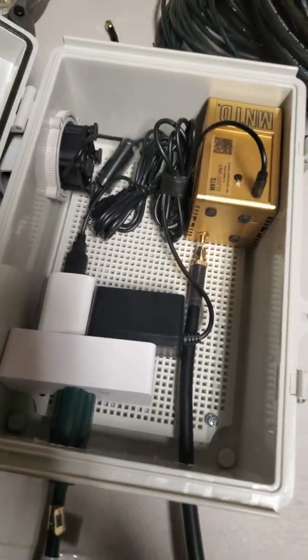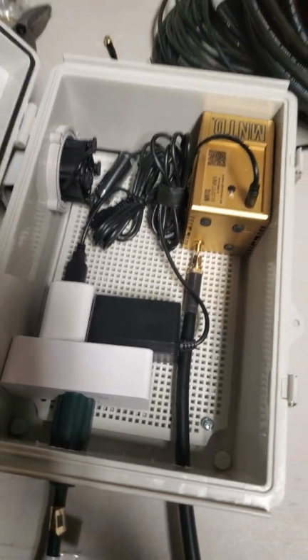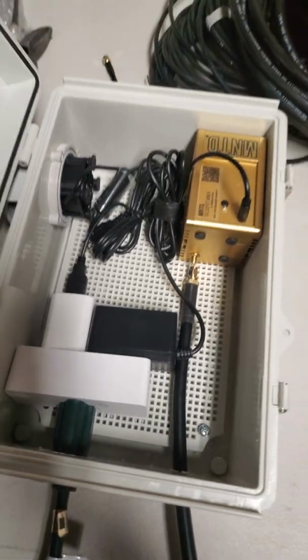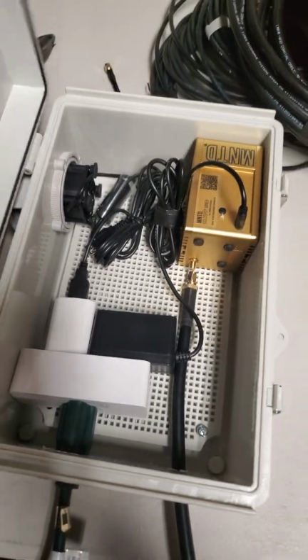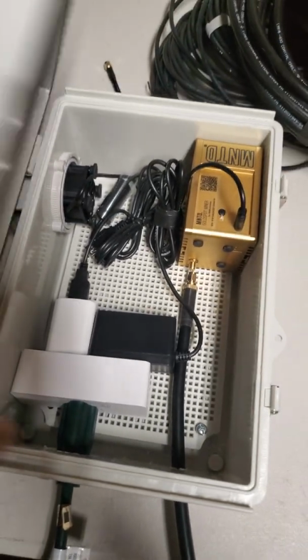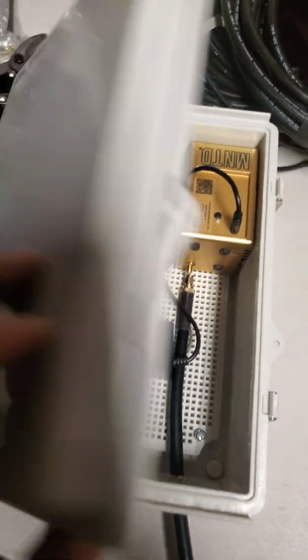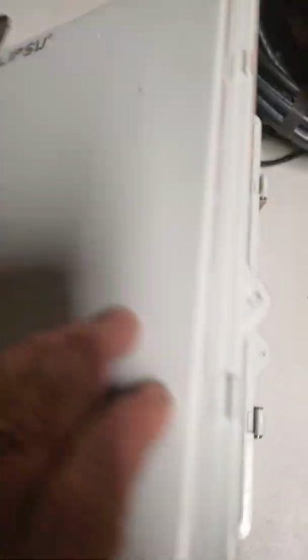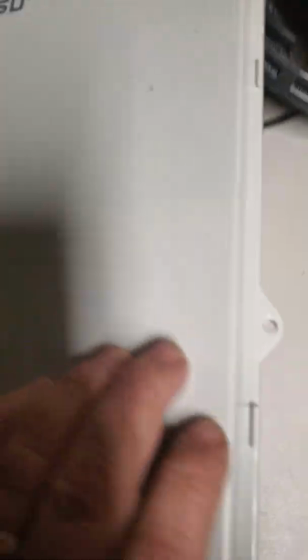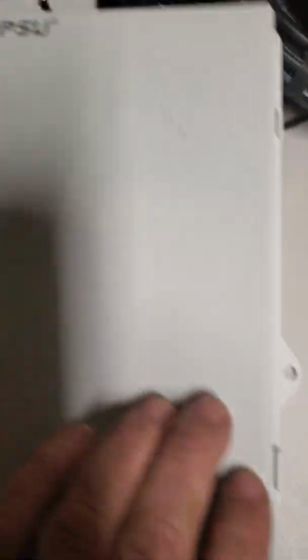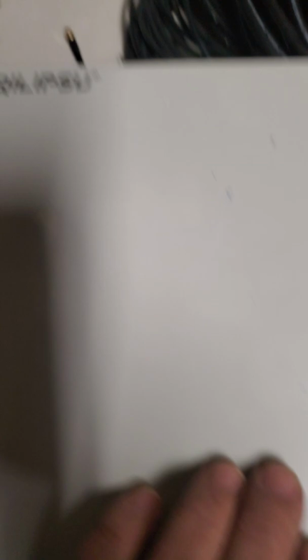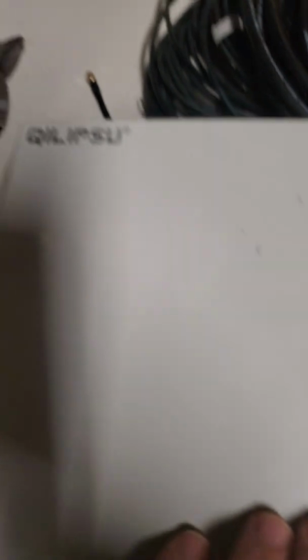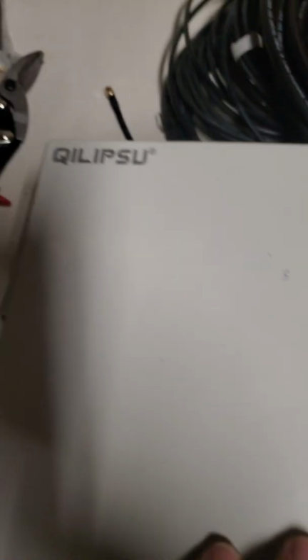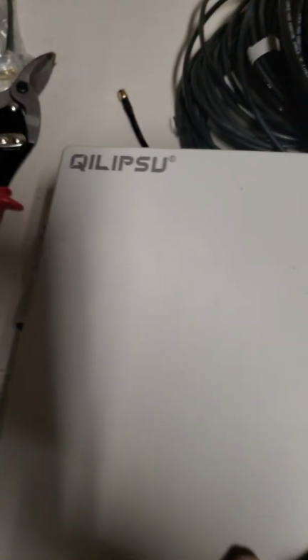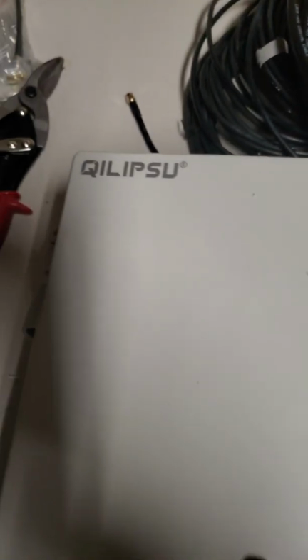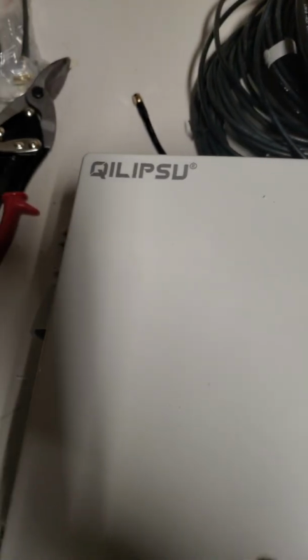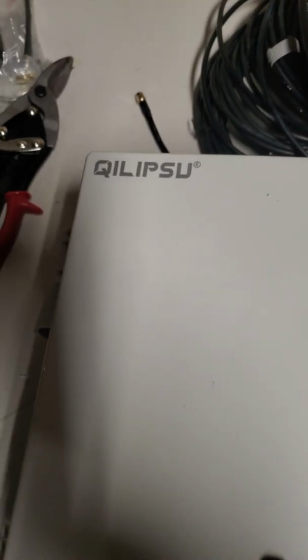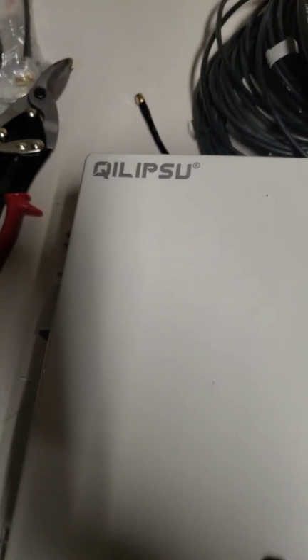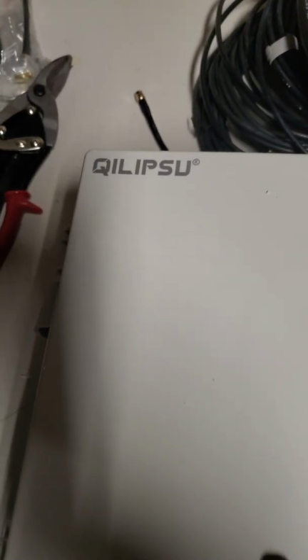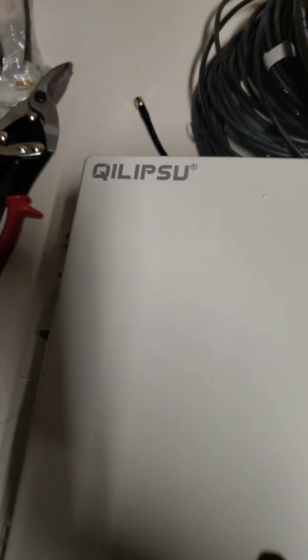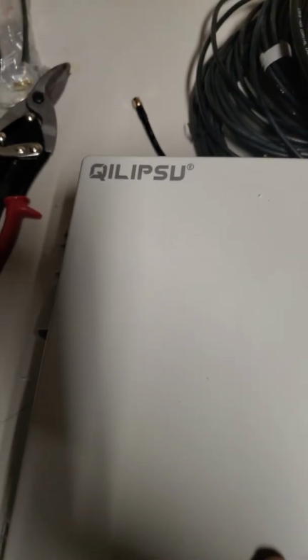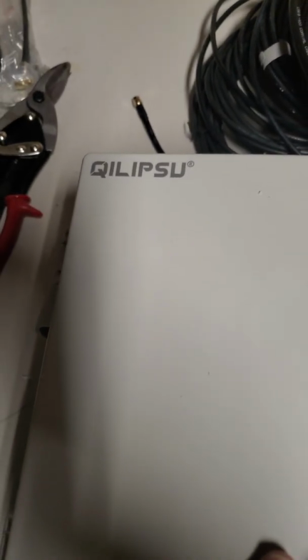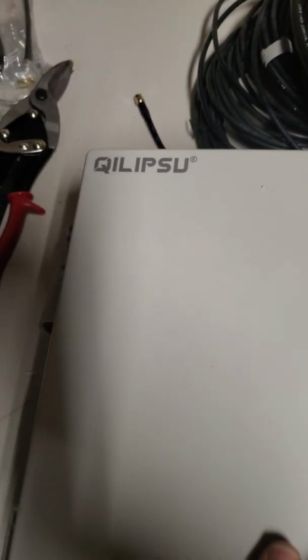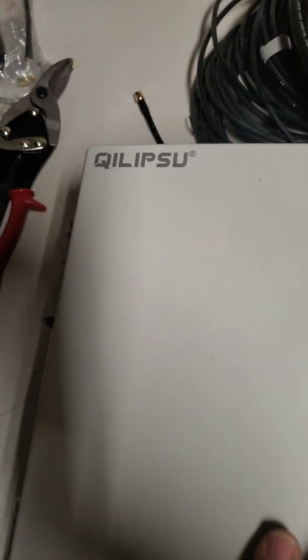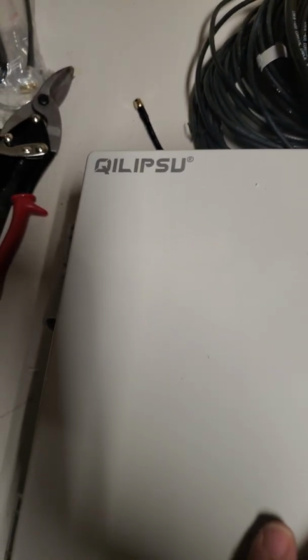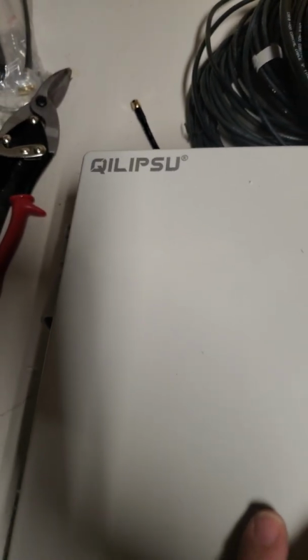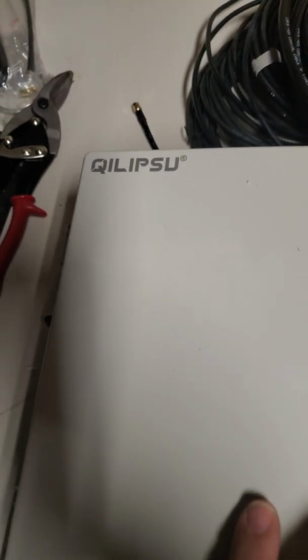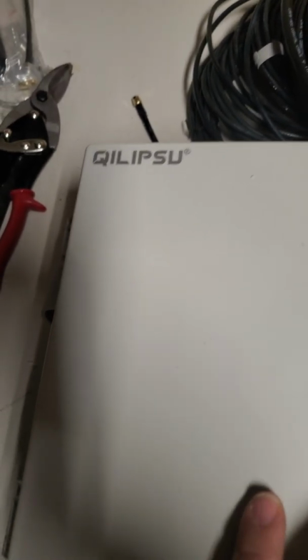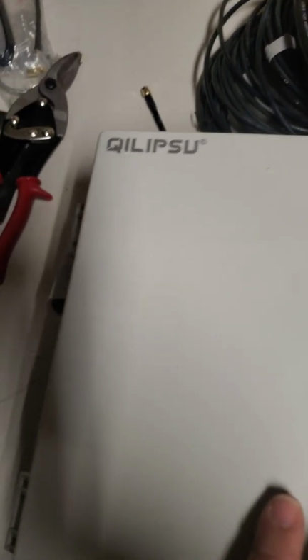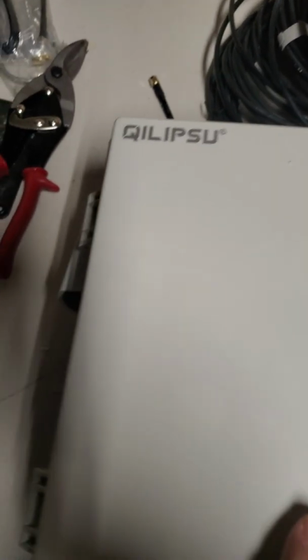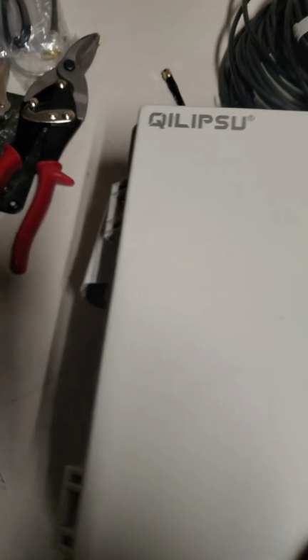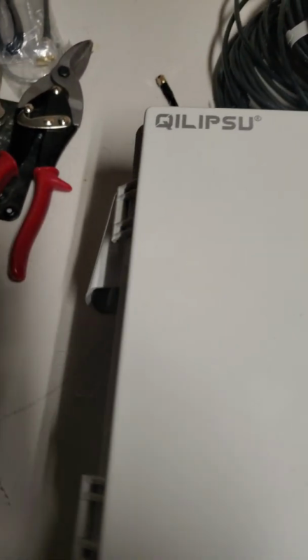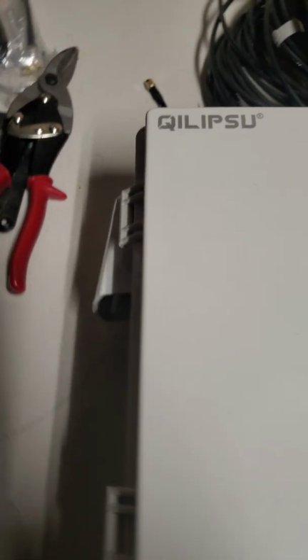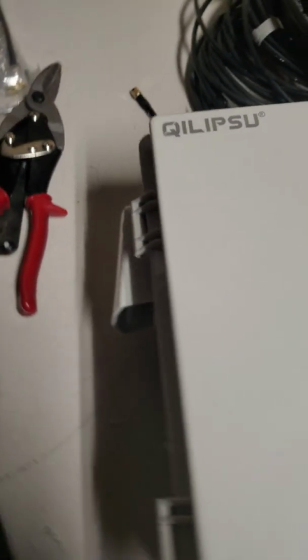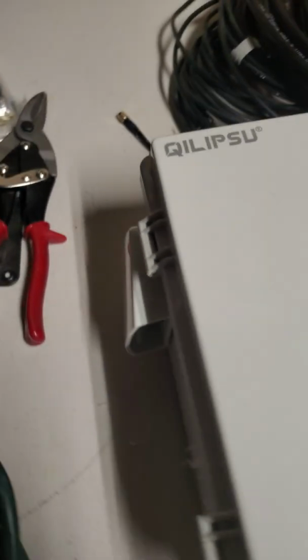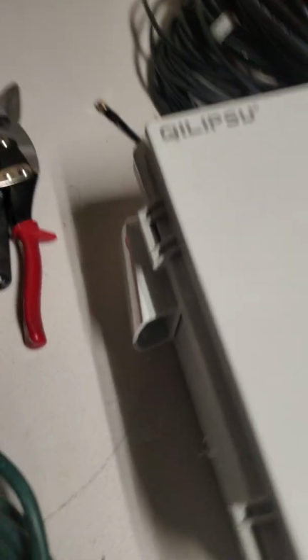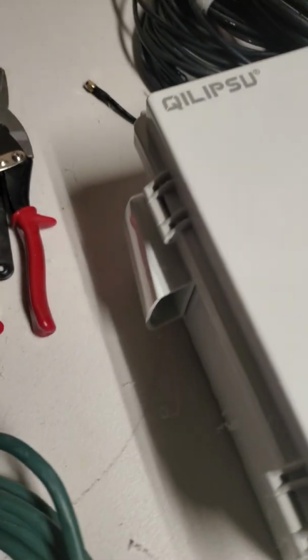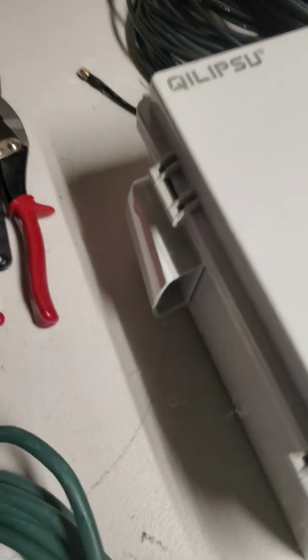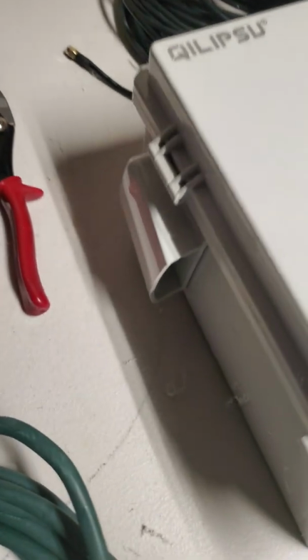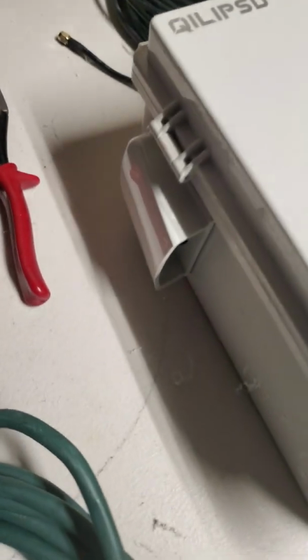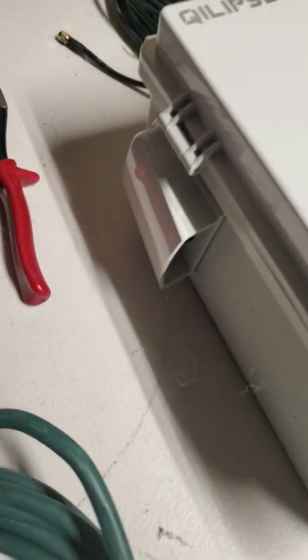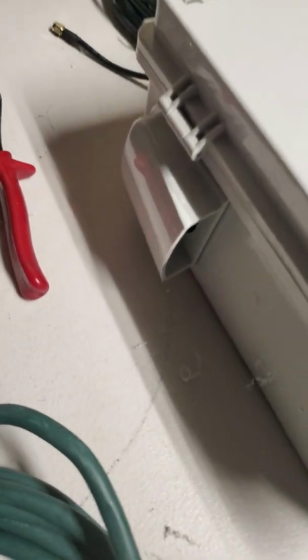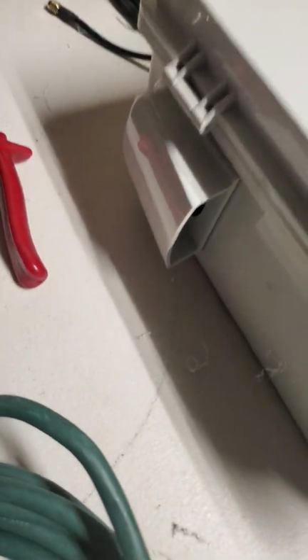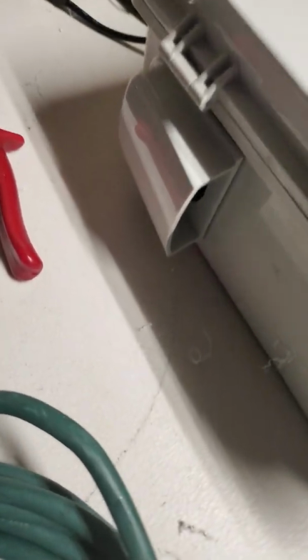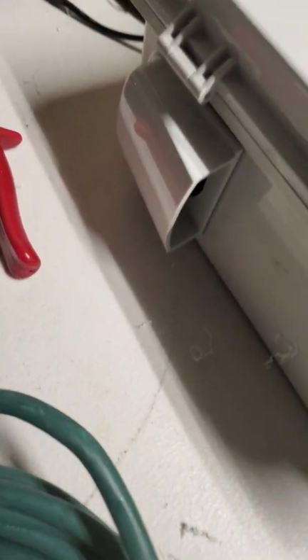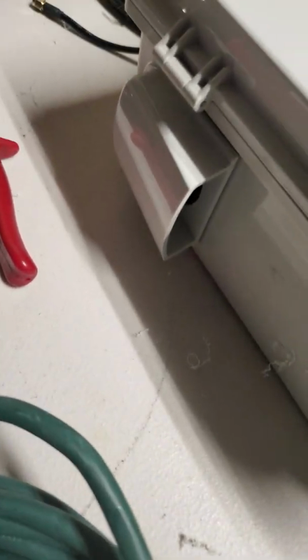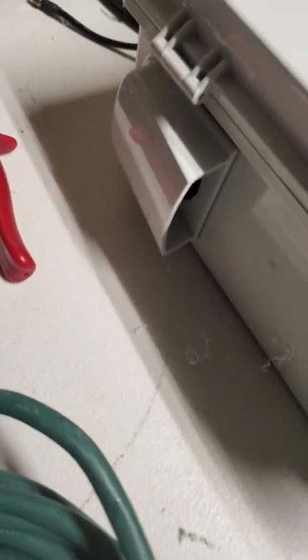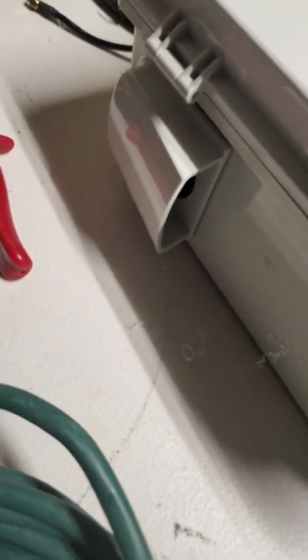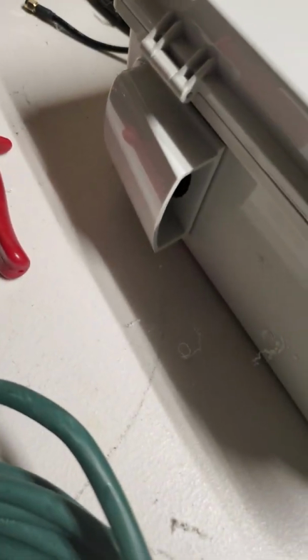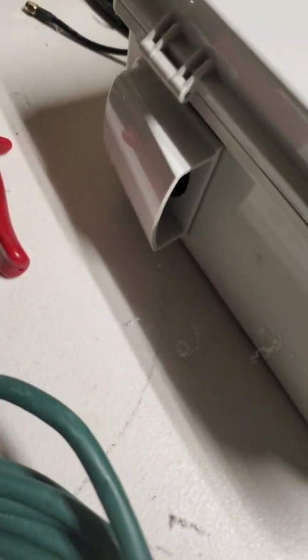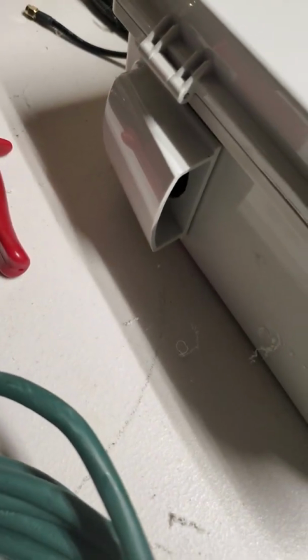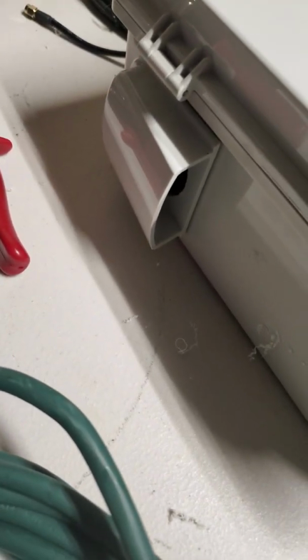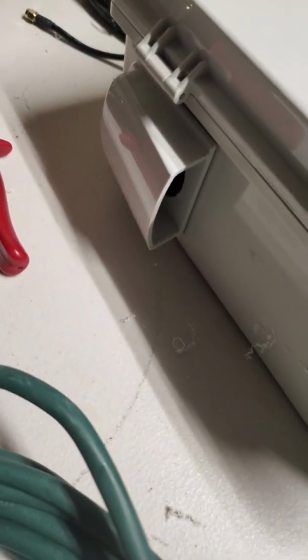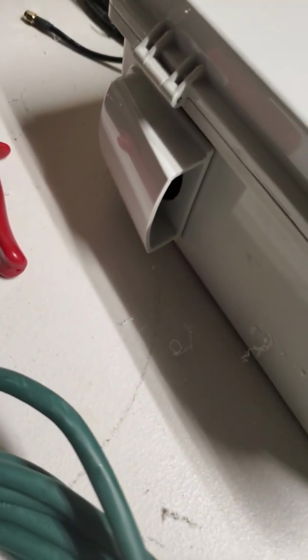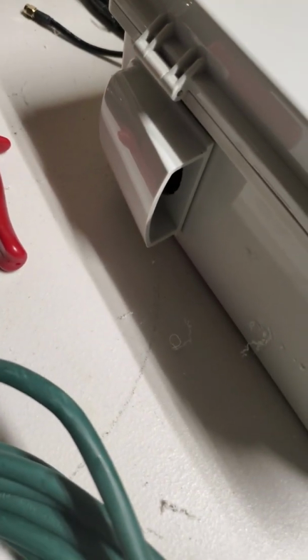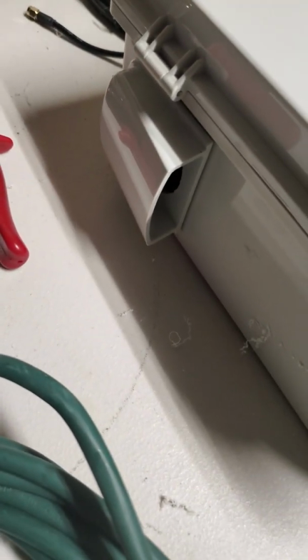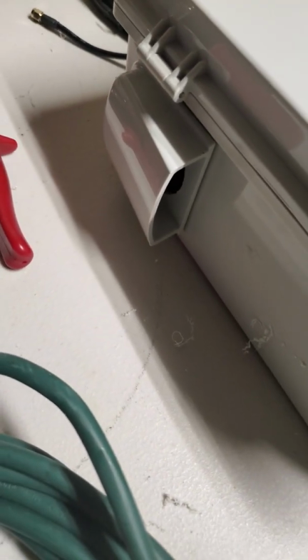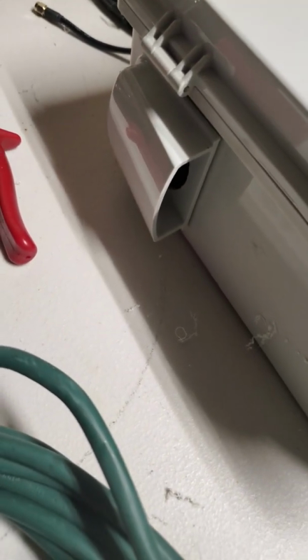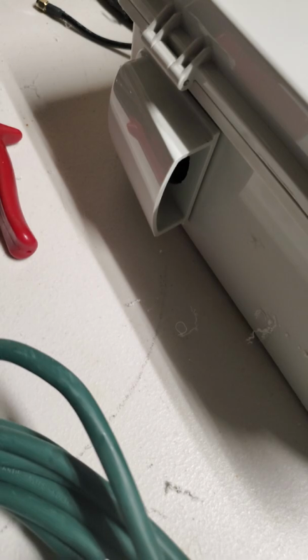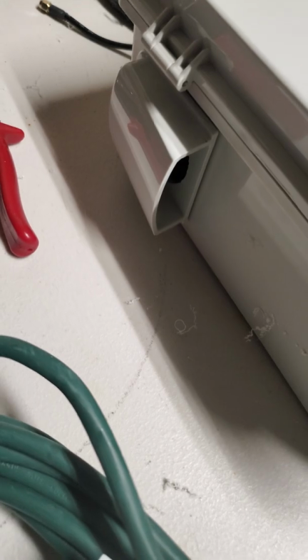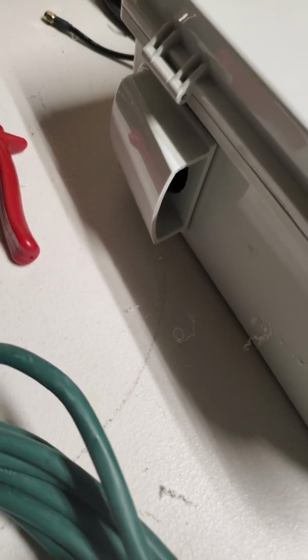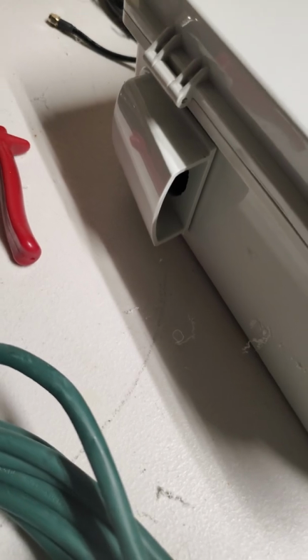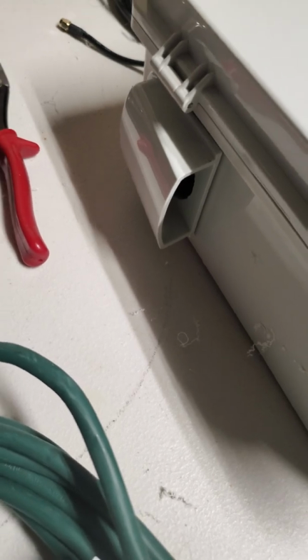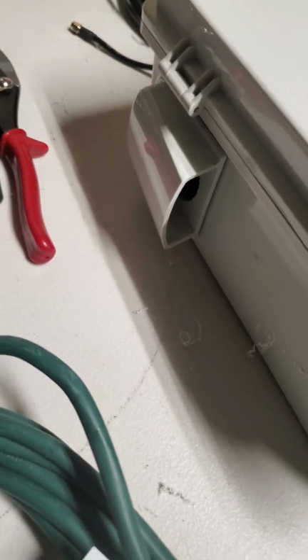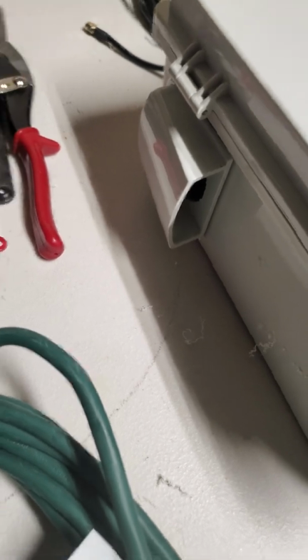So I go on Amazon, buy a box, and I buy a Buds exhaust port.